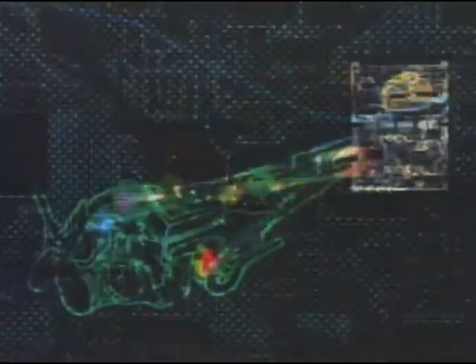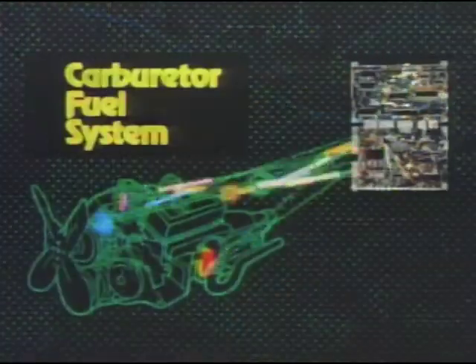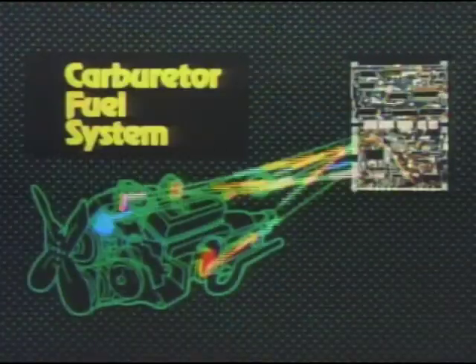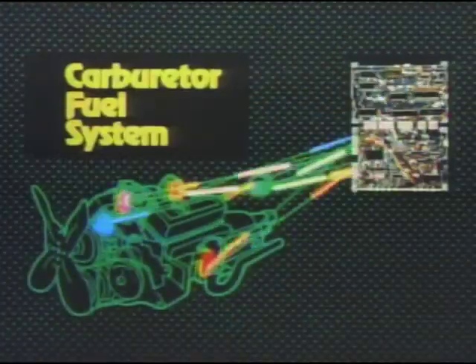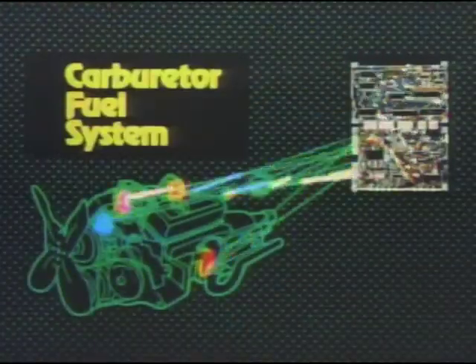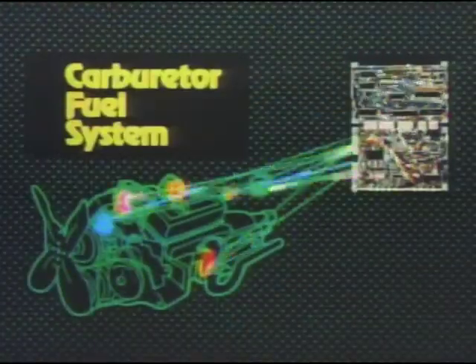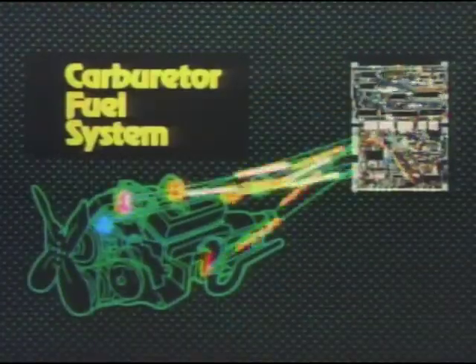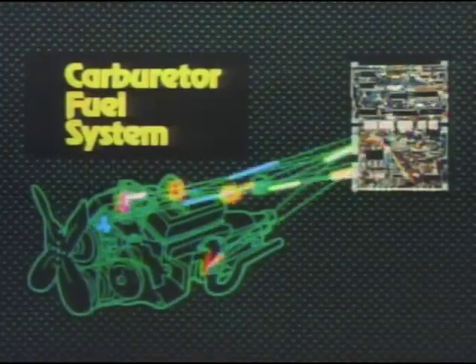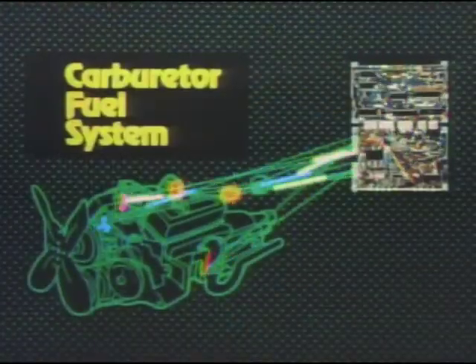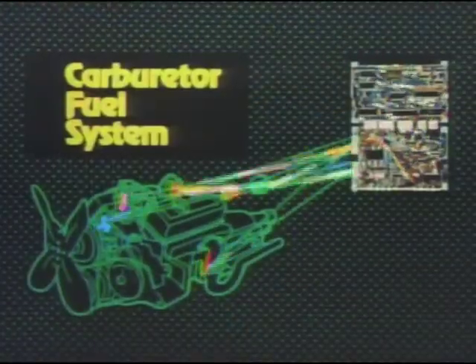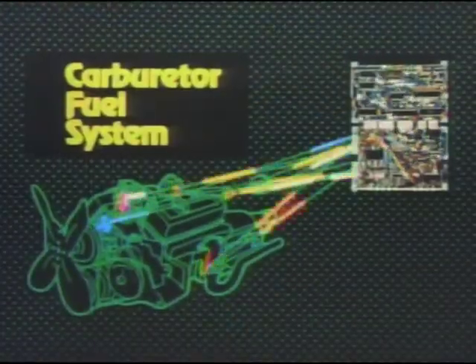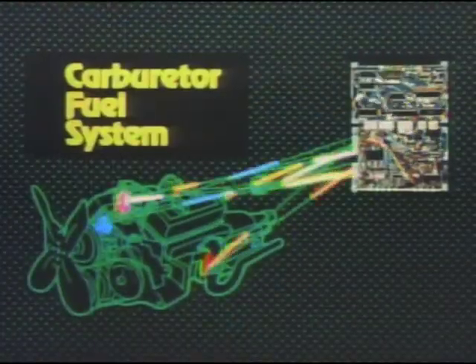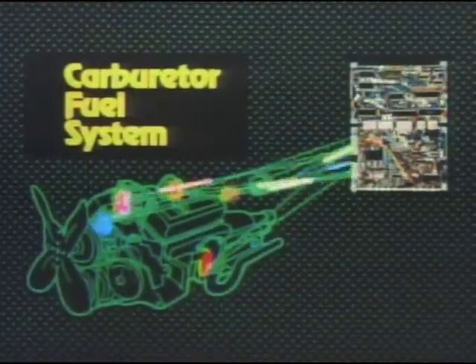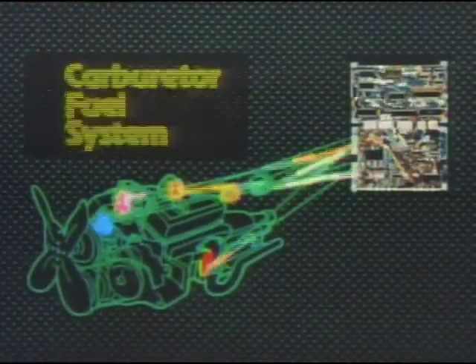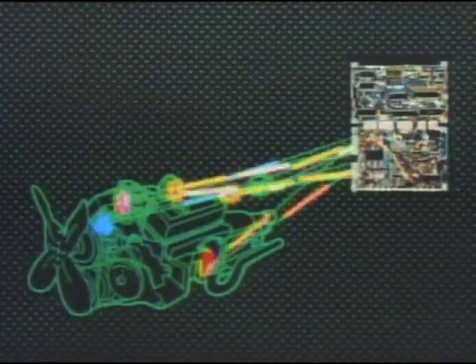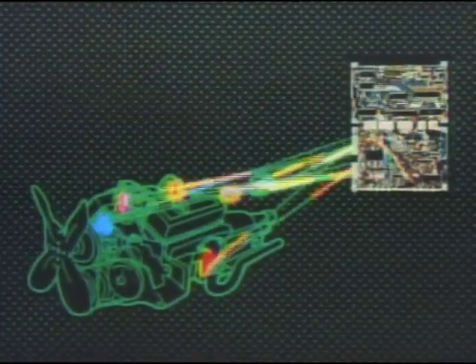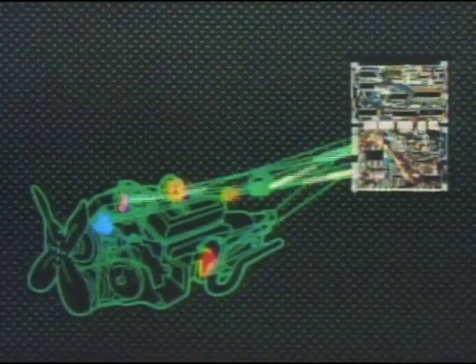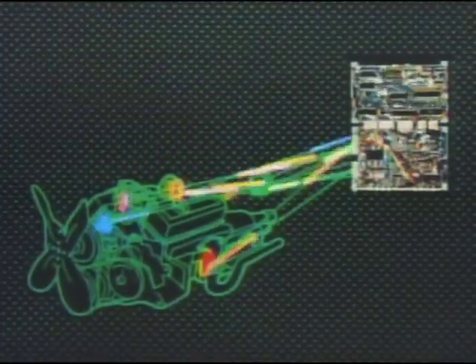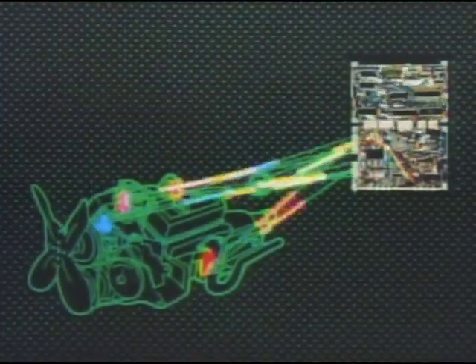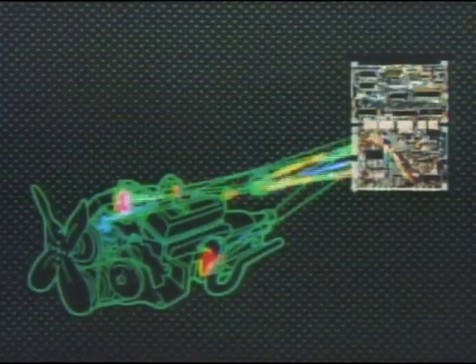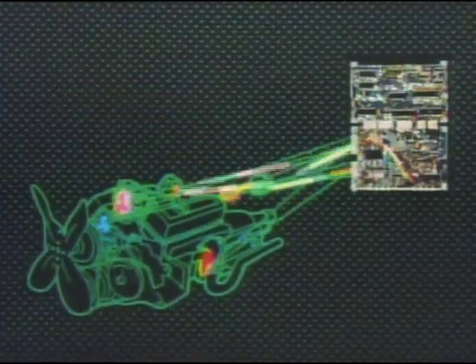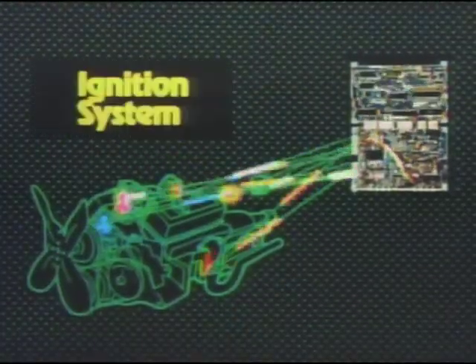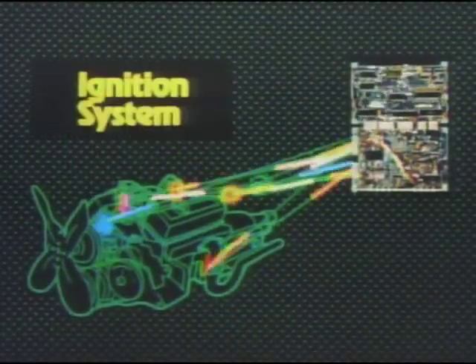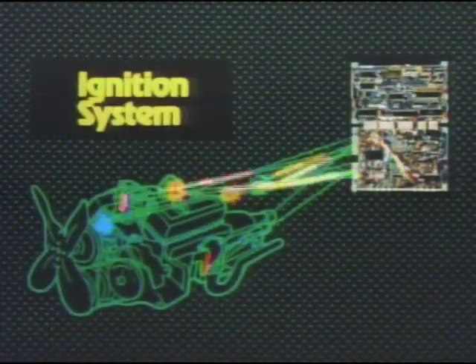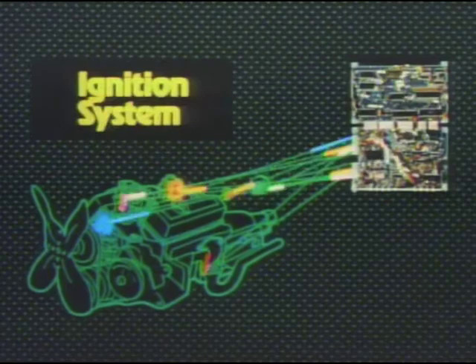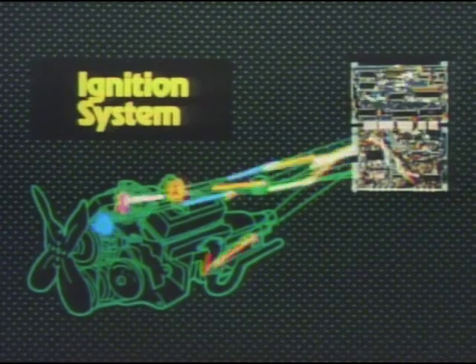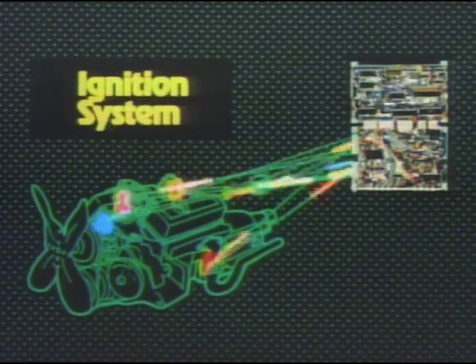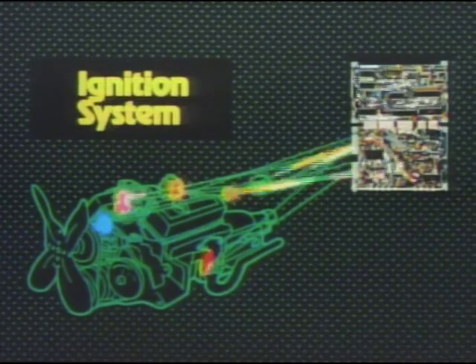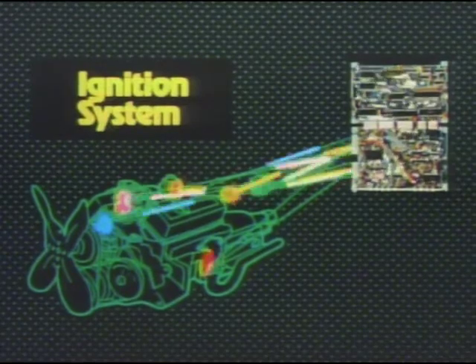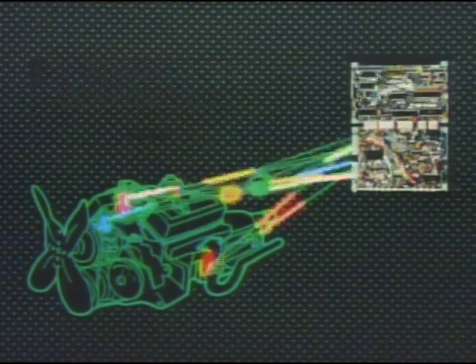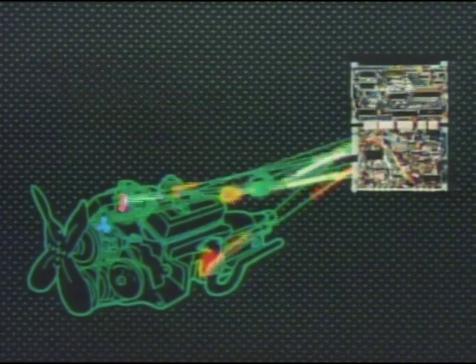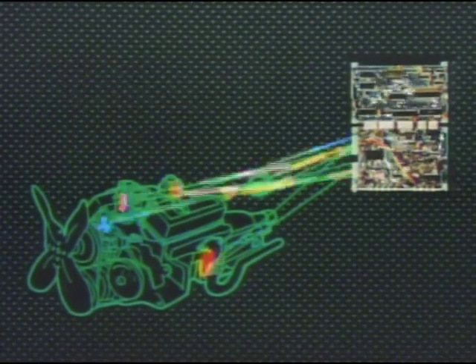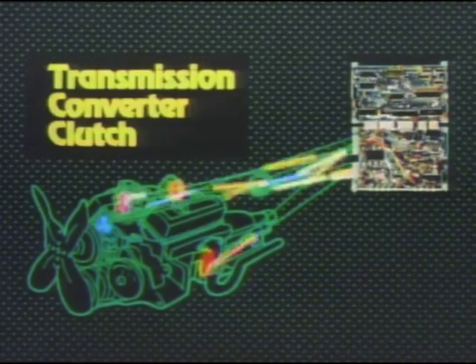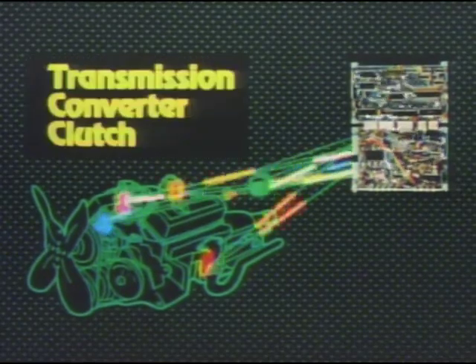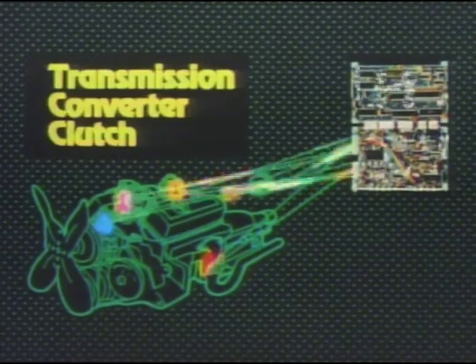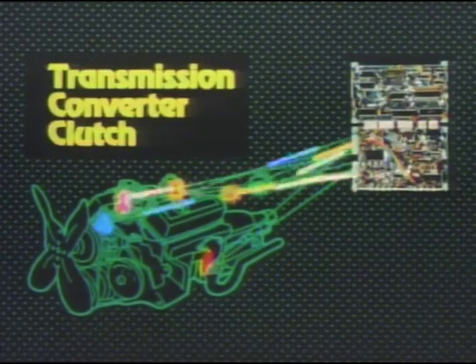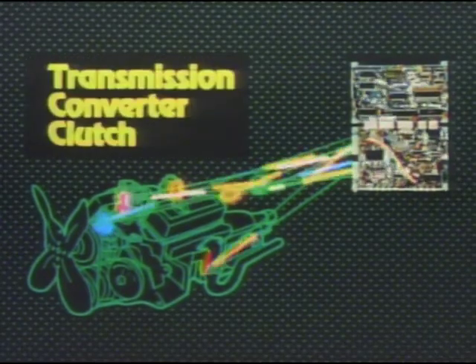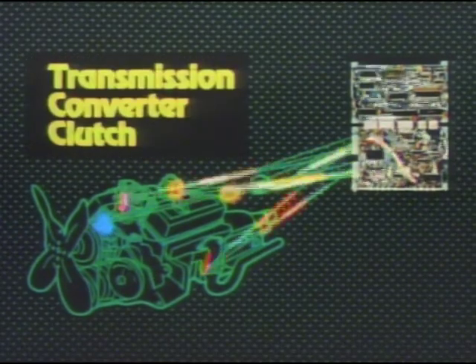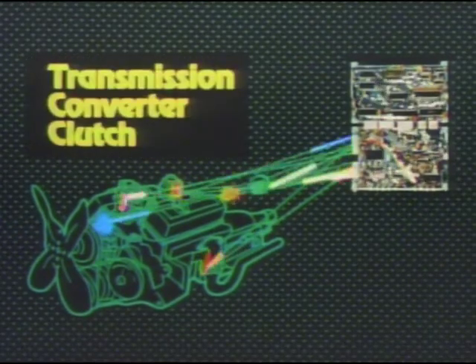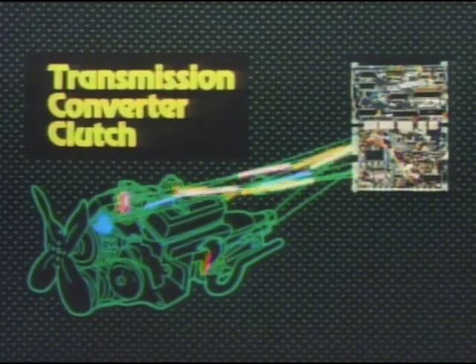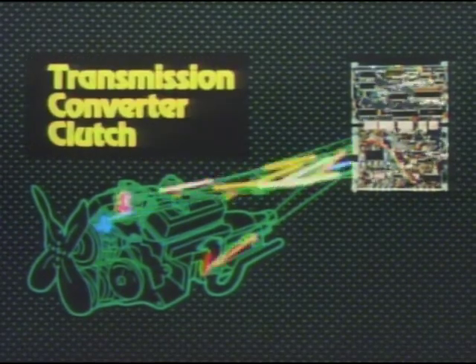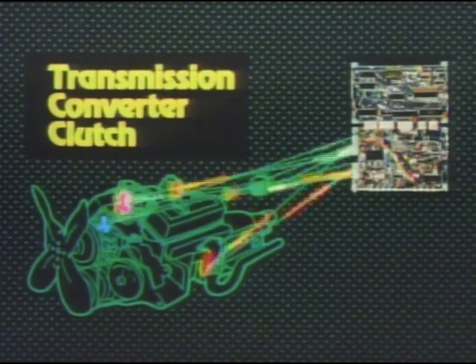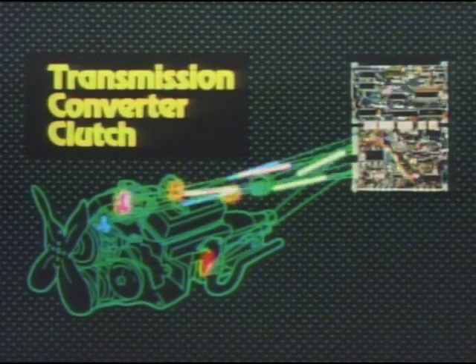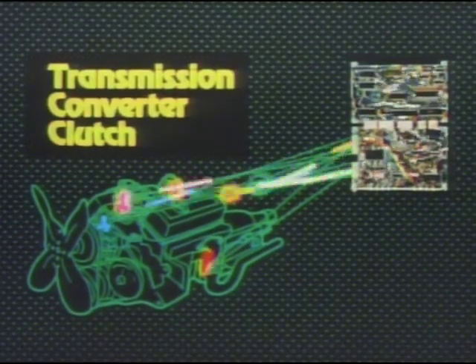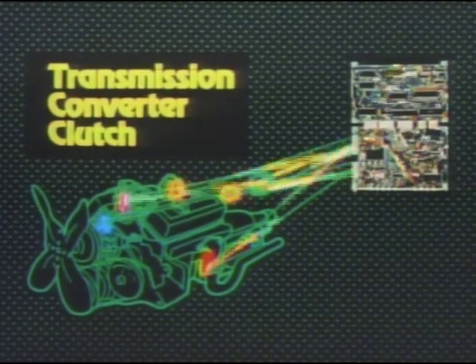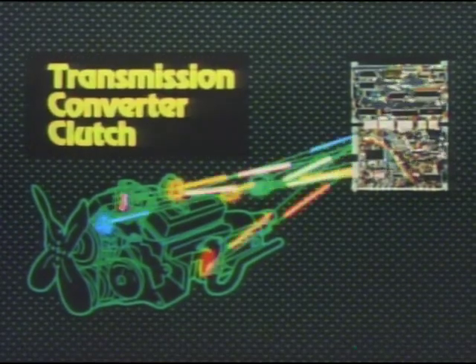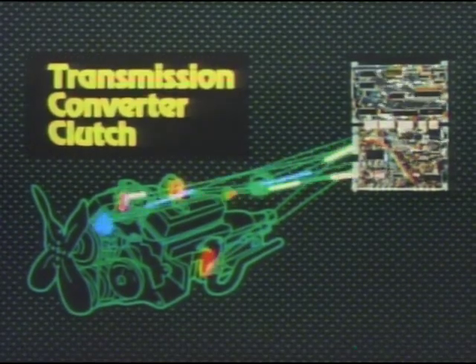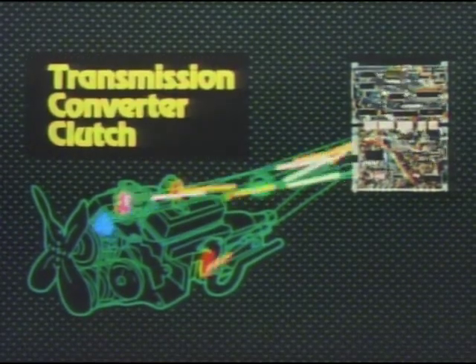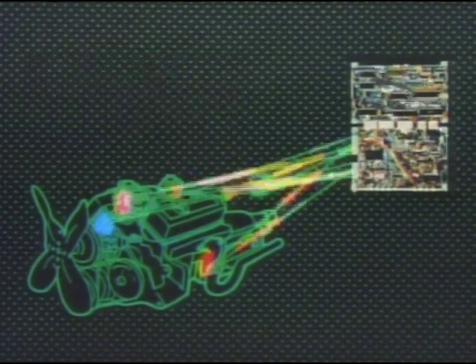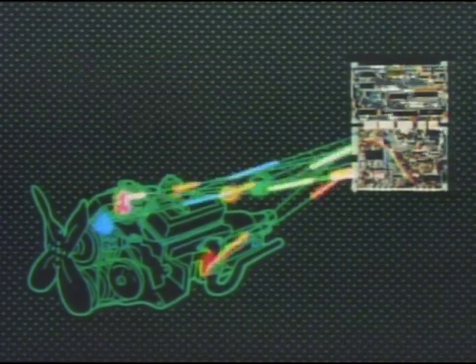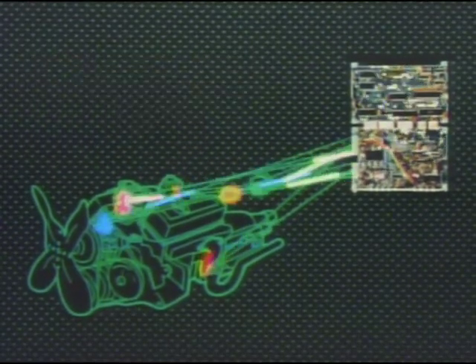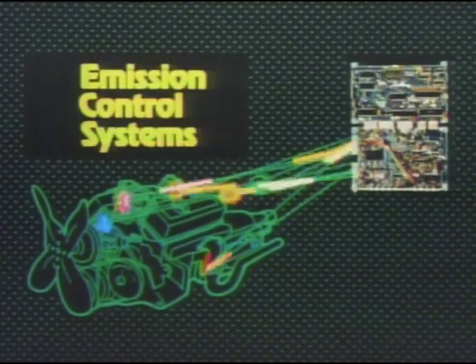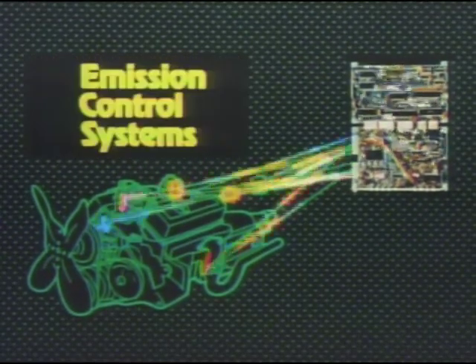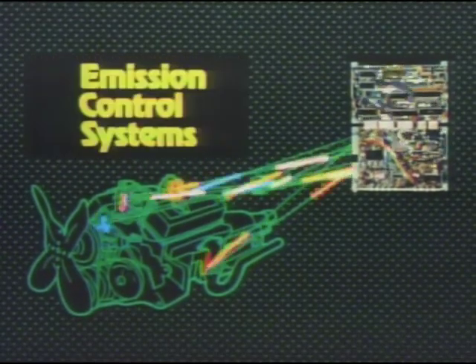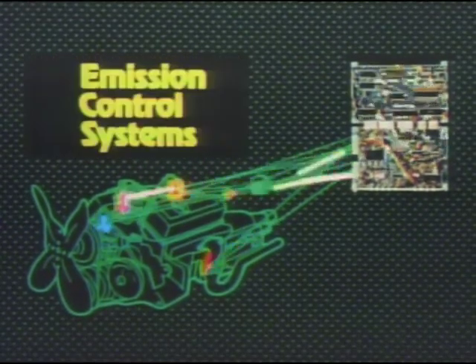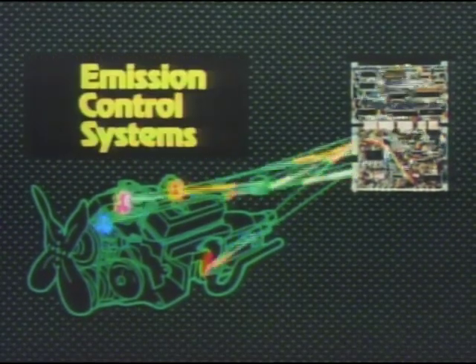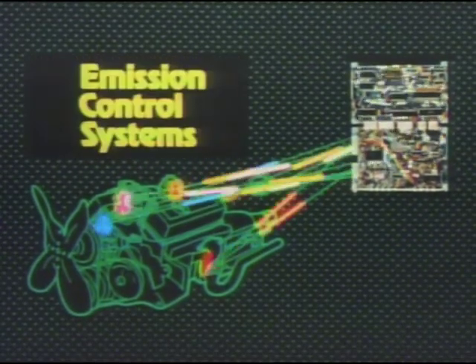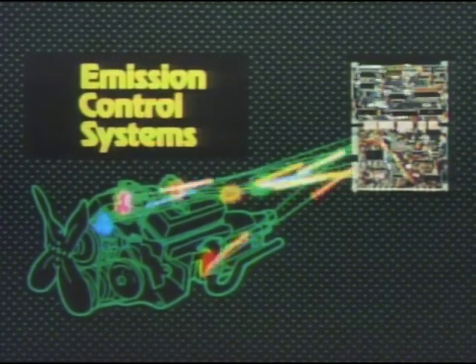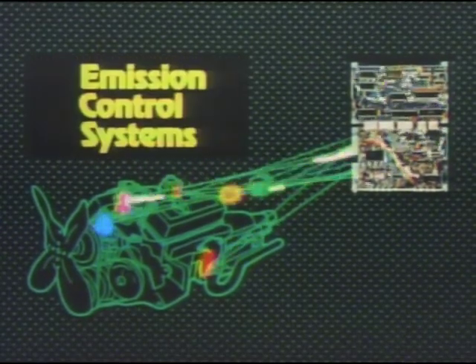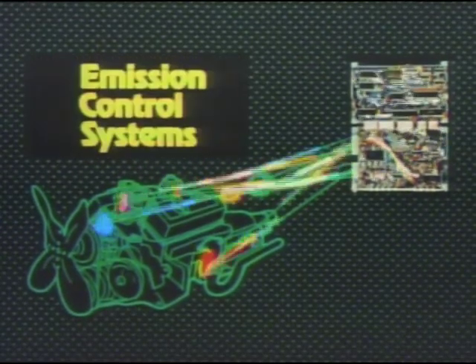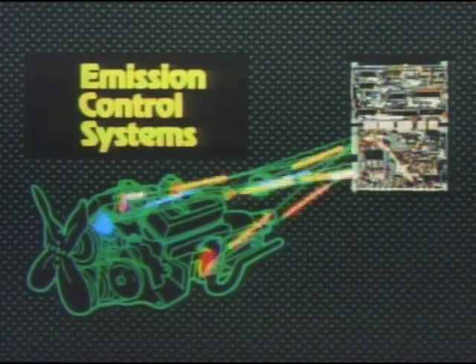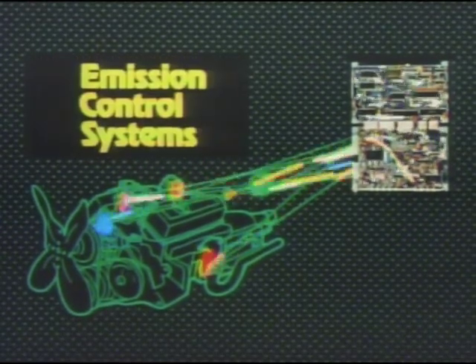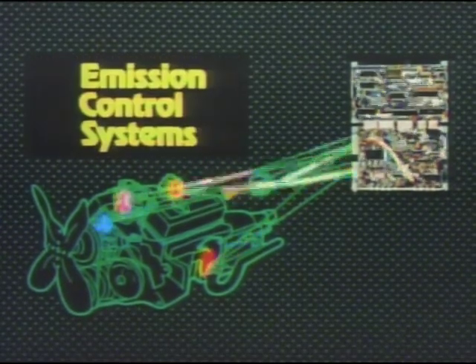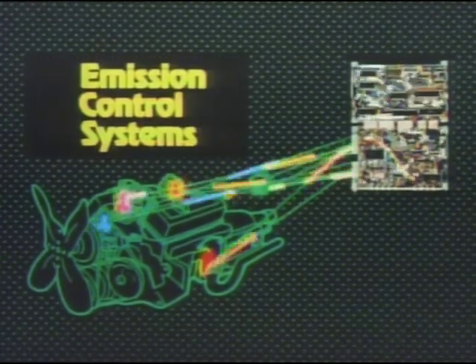The computer then processes this information and makes adjustments to as many as six different systems, such as the carburetor fuel system, the ignition system, the transmission converter clutch, and the emission control systems.